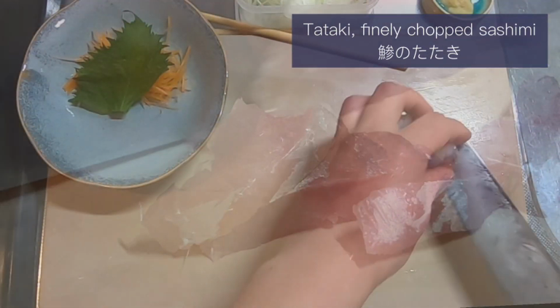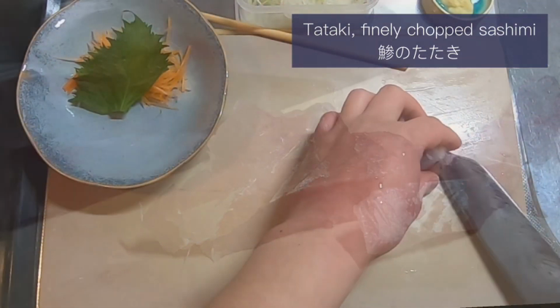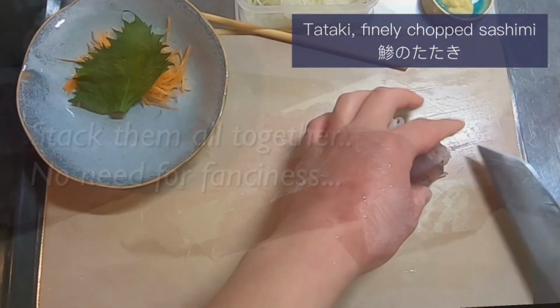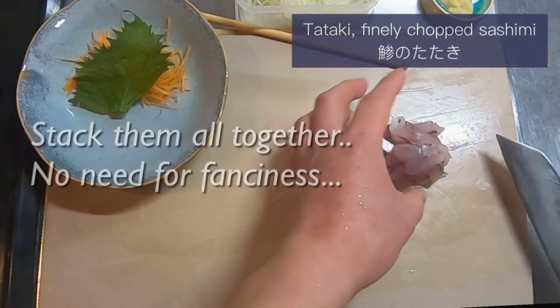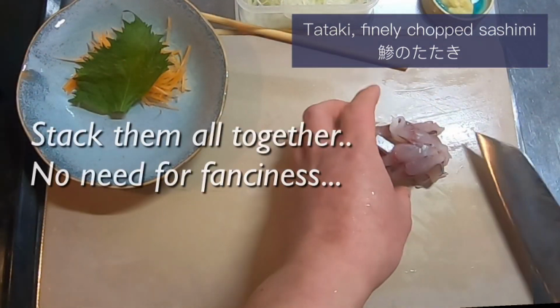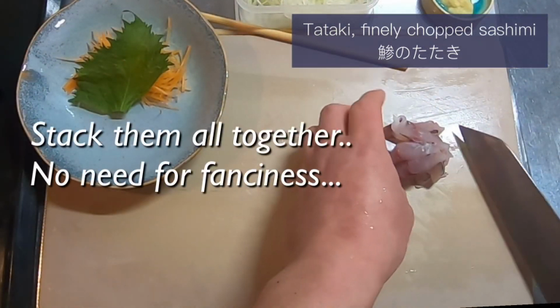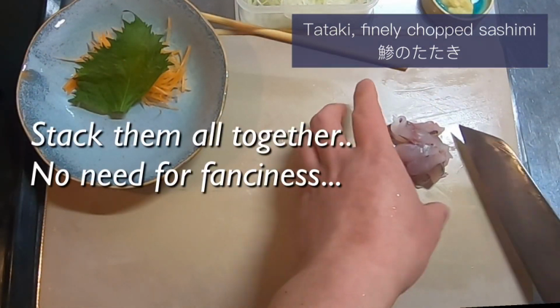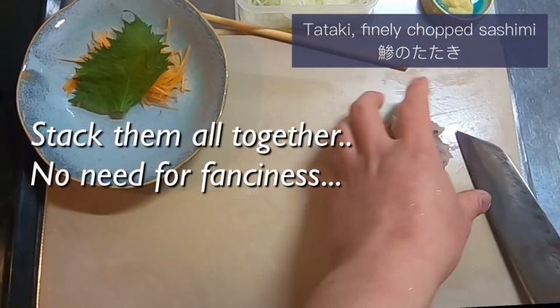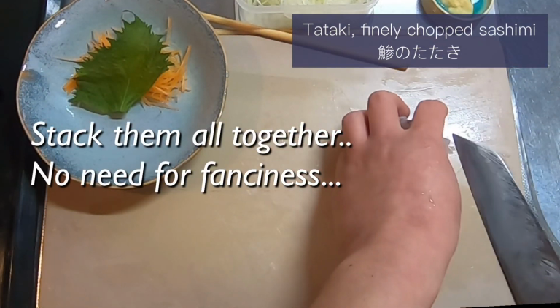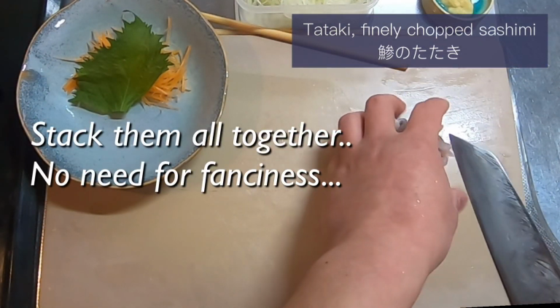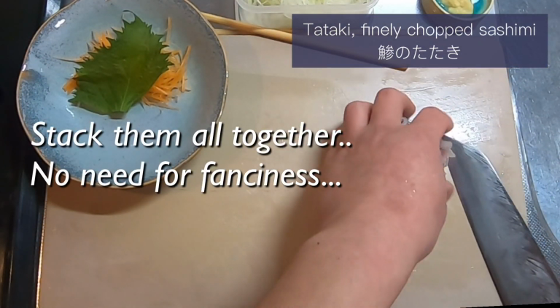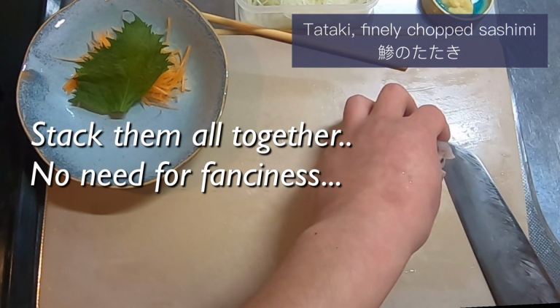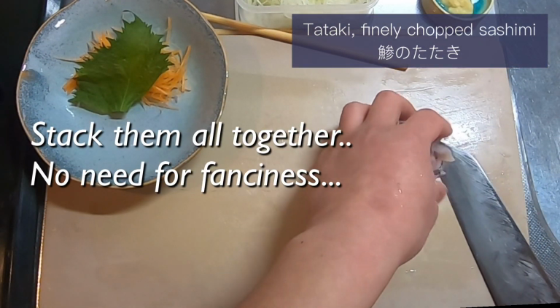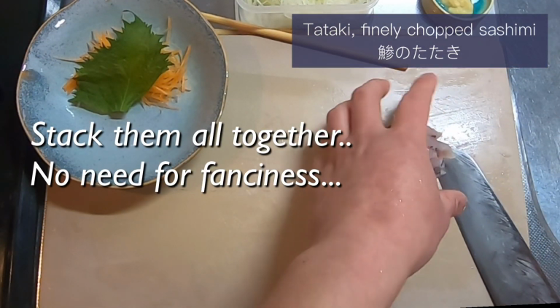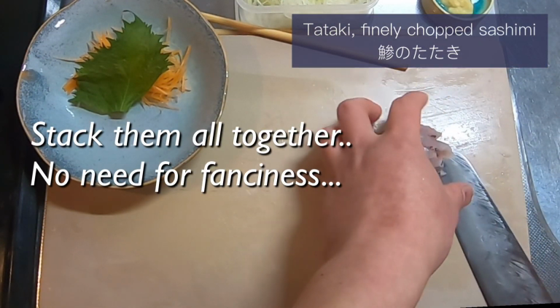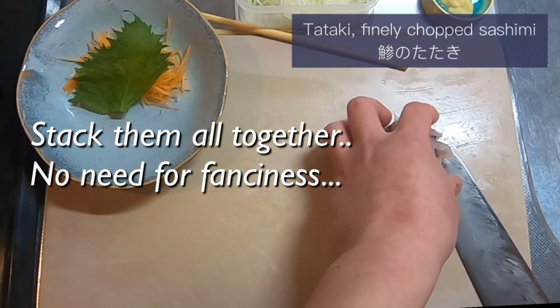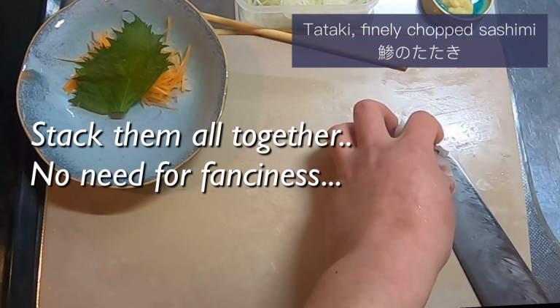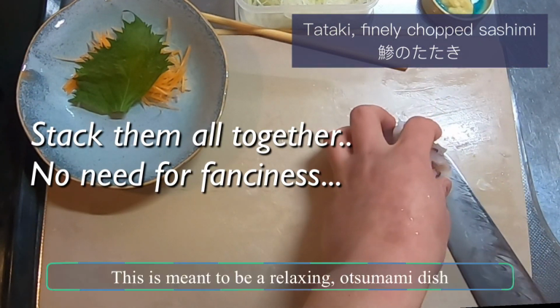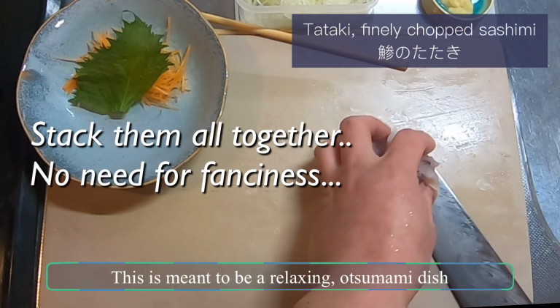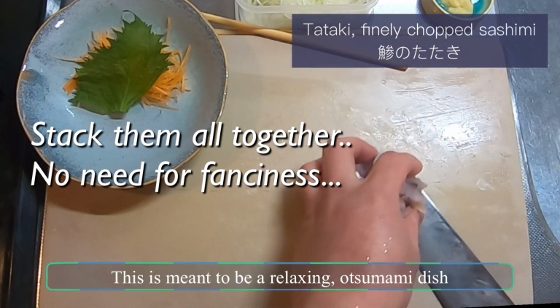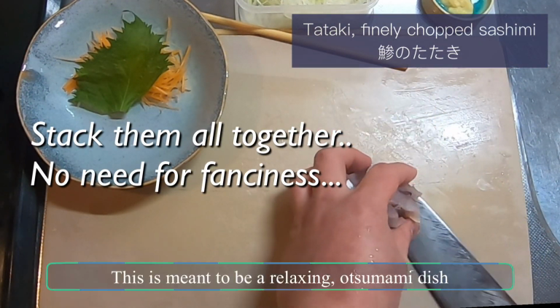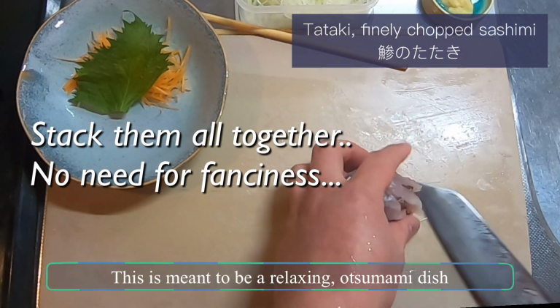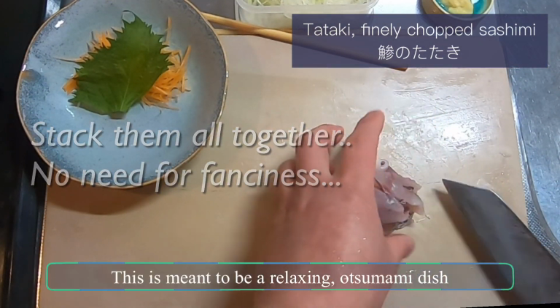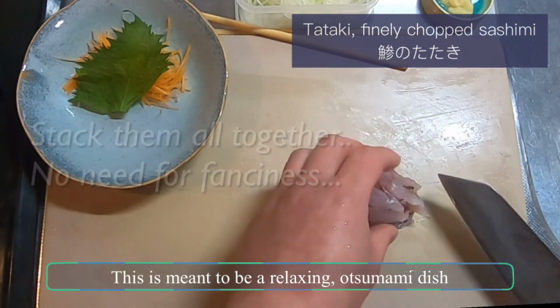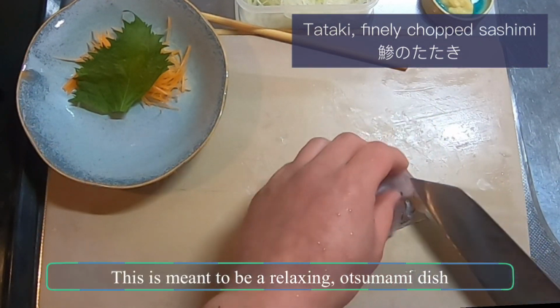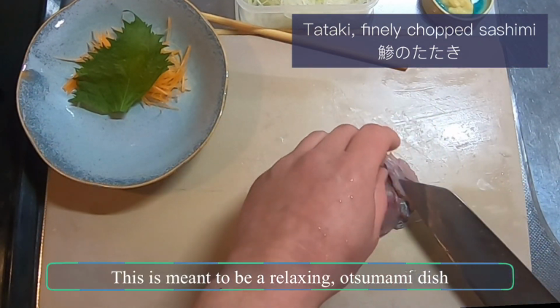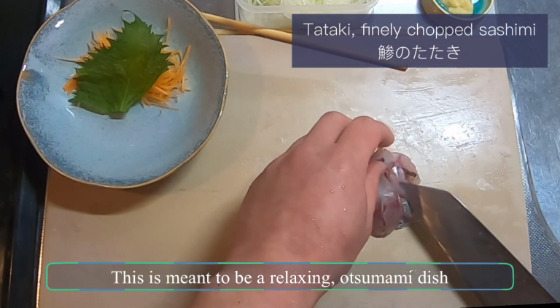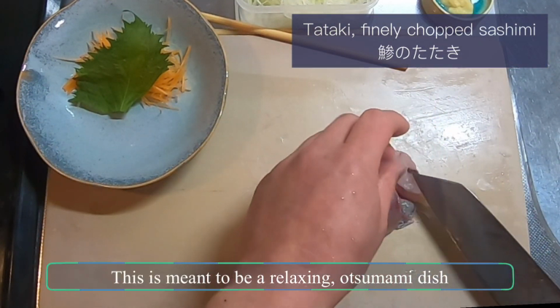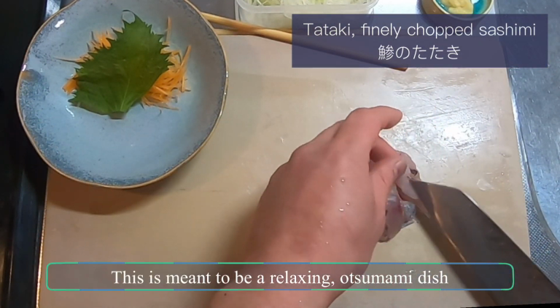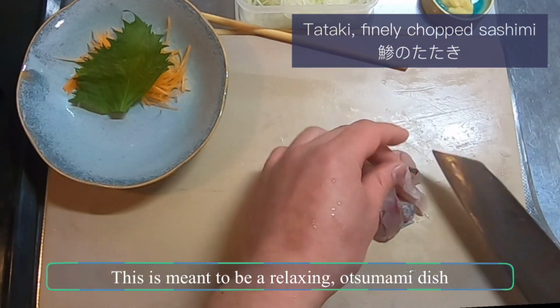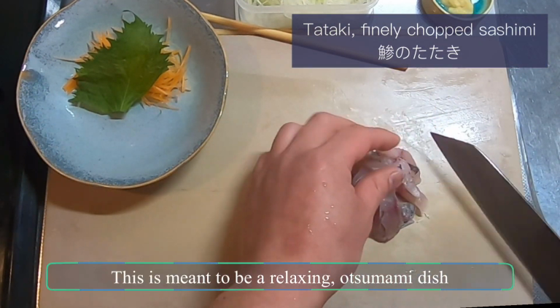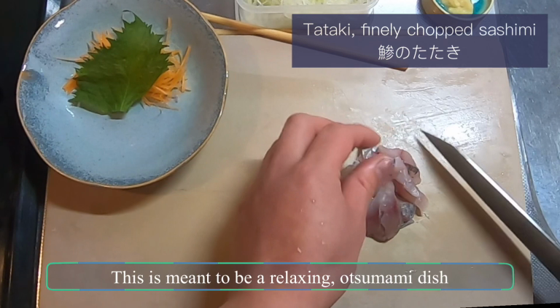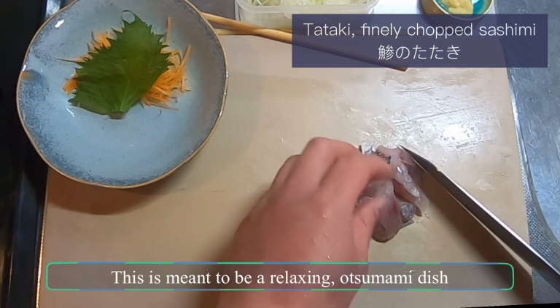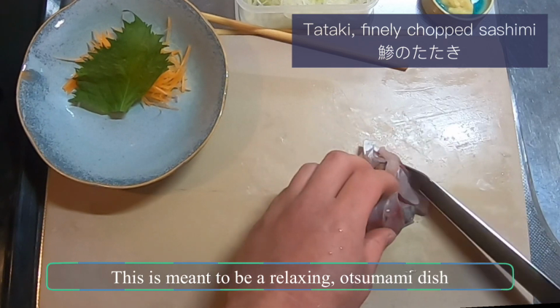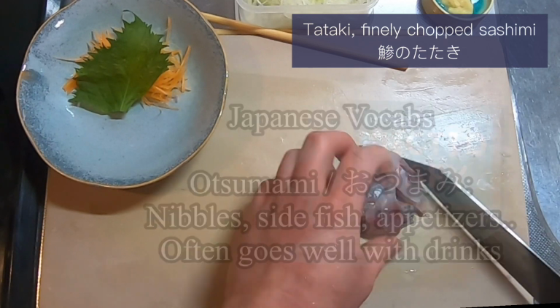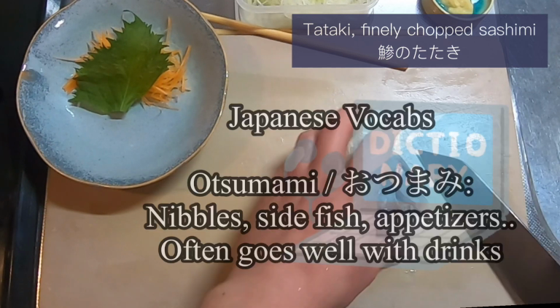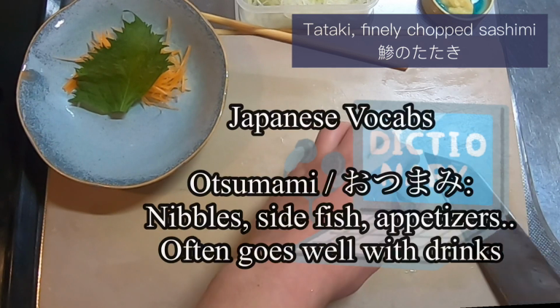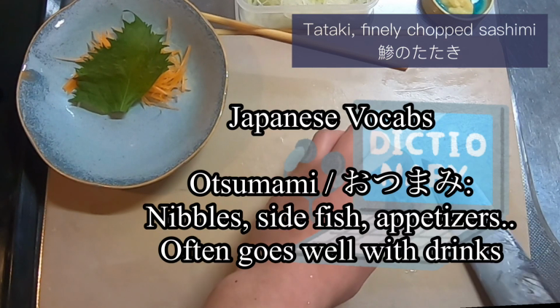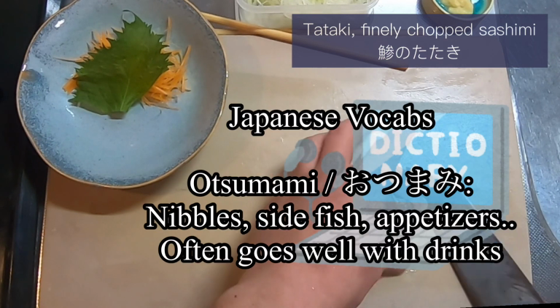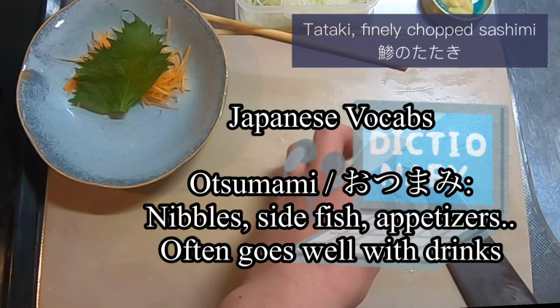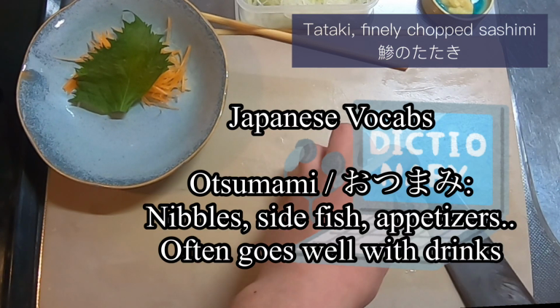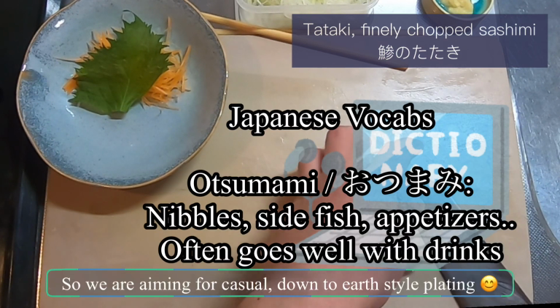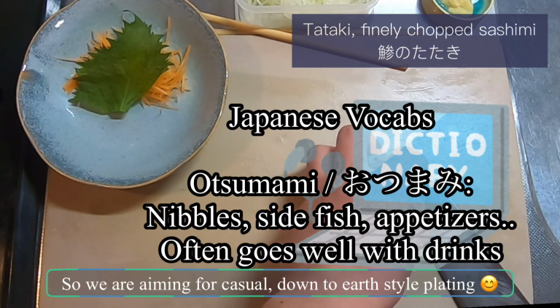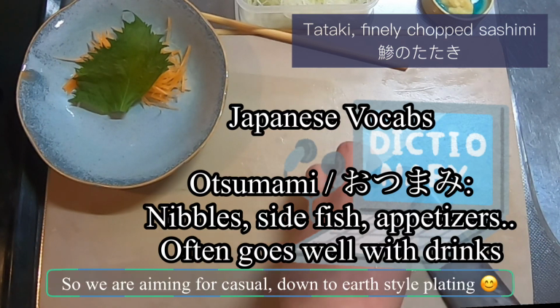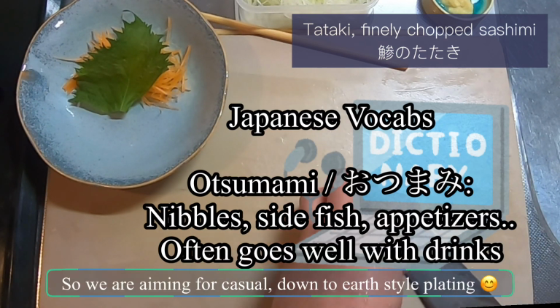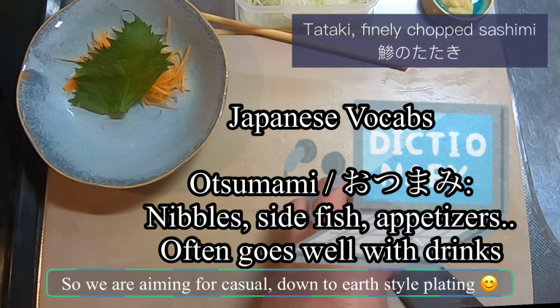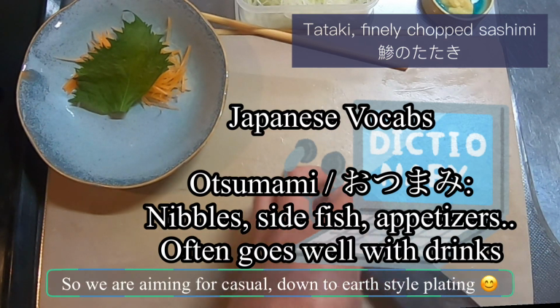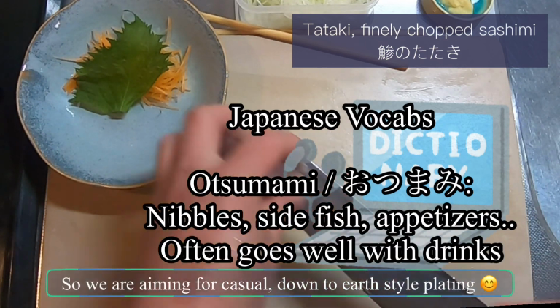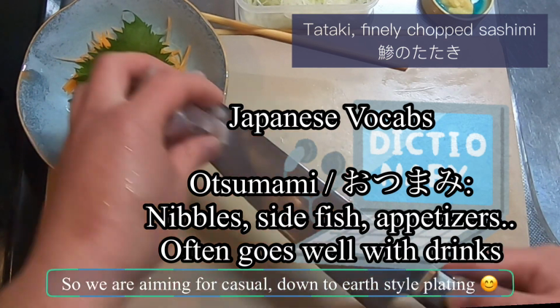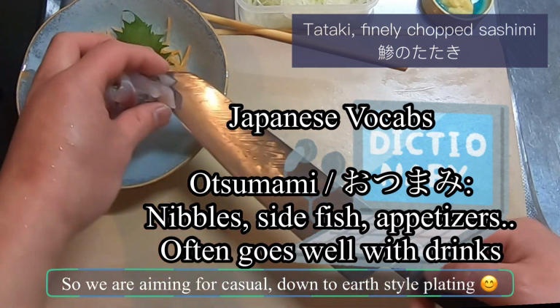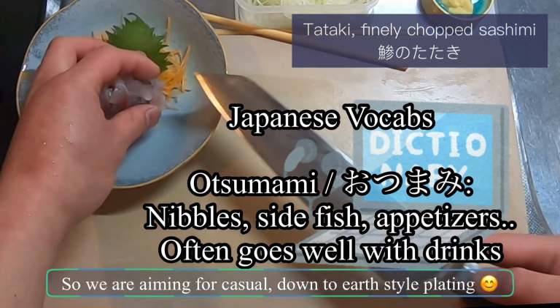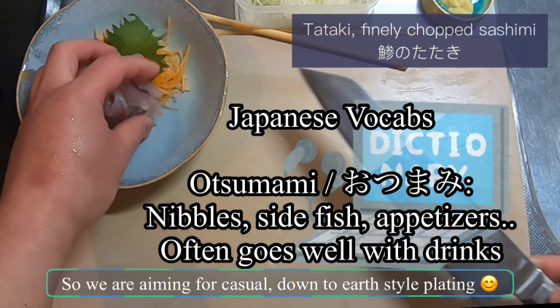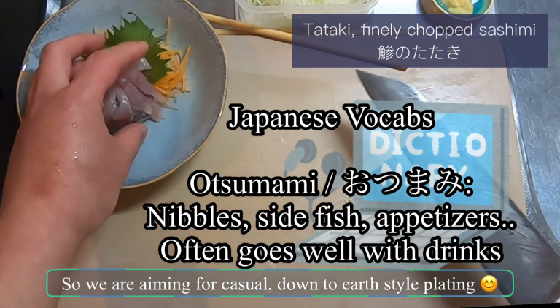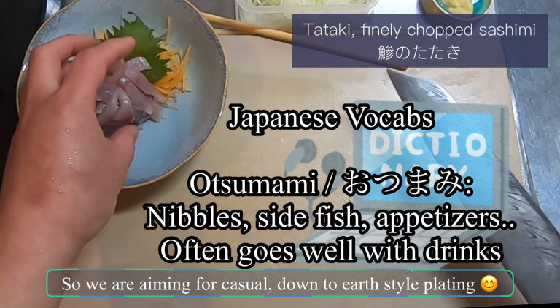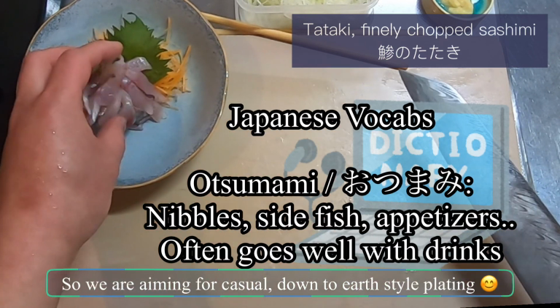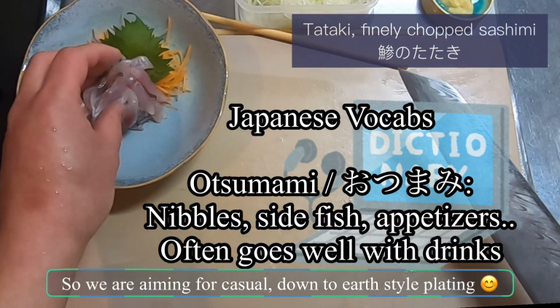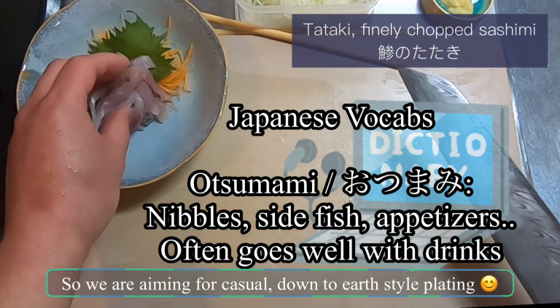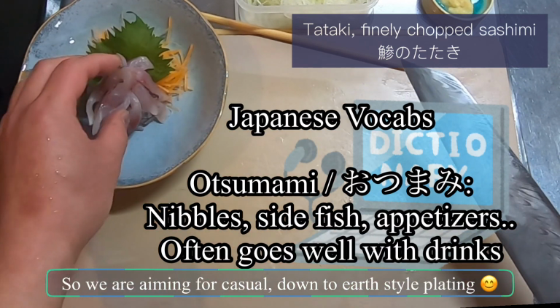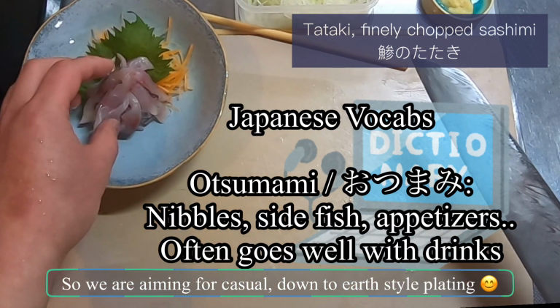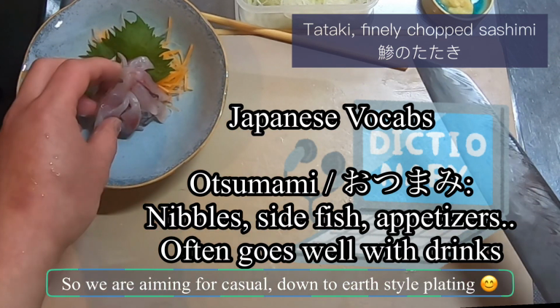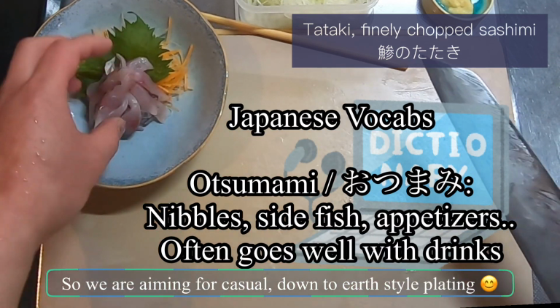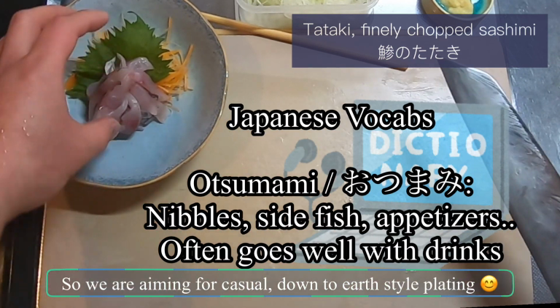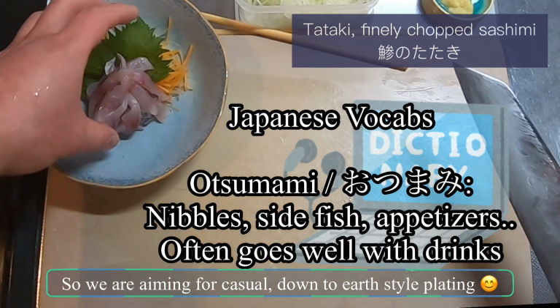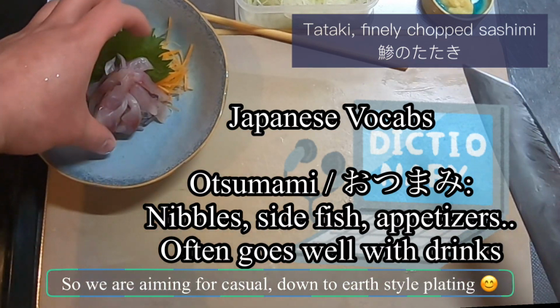No need to plate it neatly — this is meant to be a relaxing otsumami dish. So we are aiming for a casual, down-to-earth style.